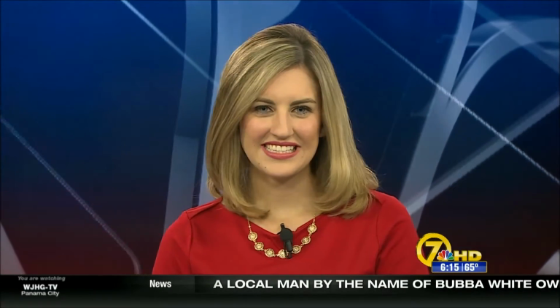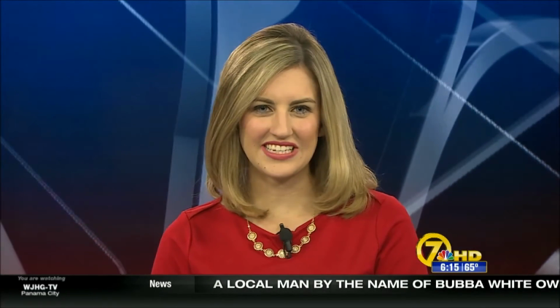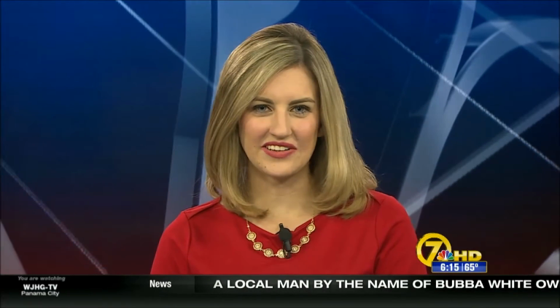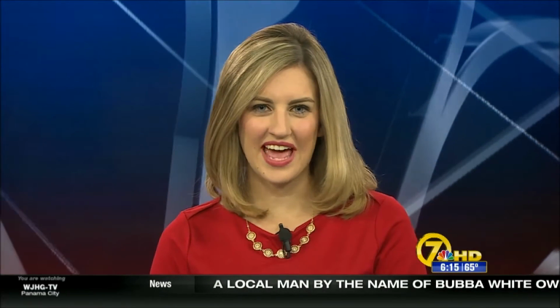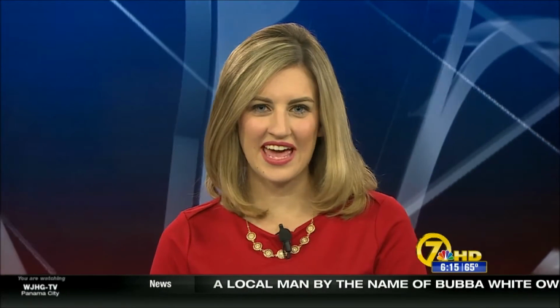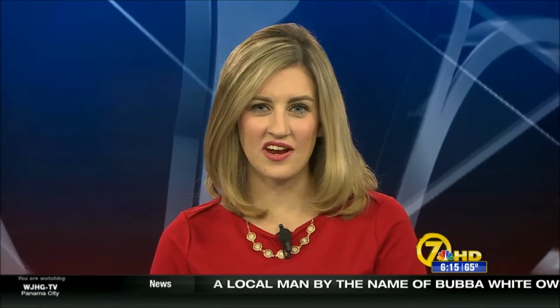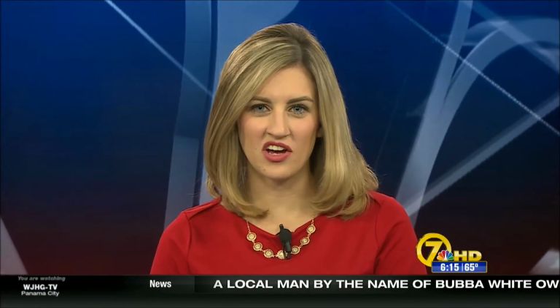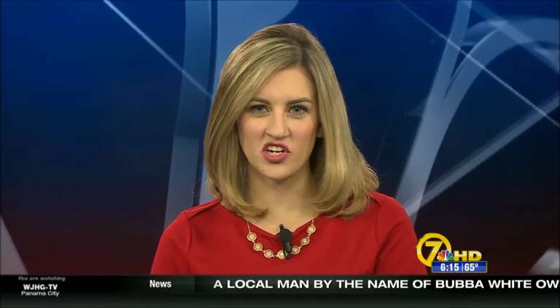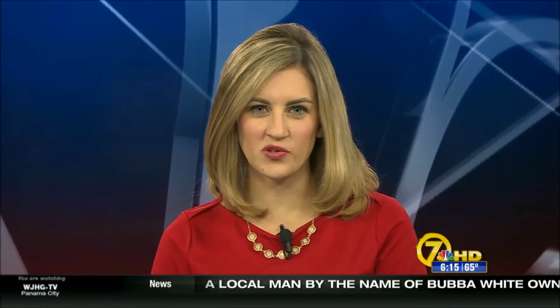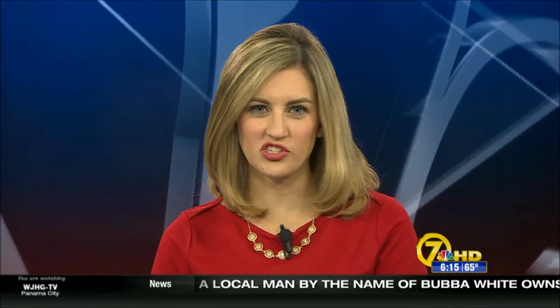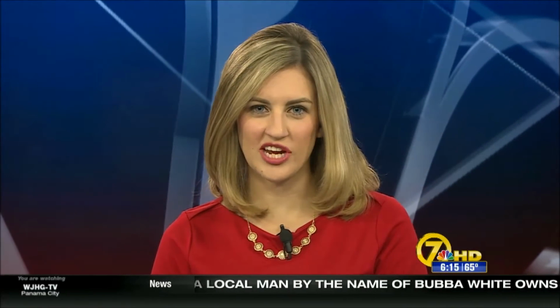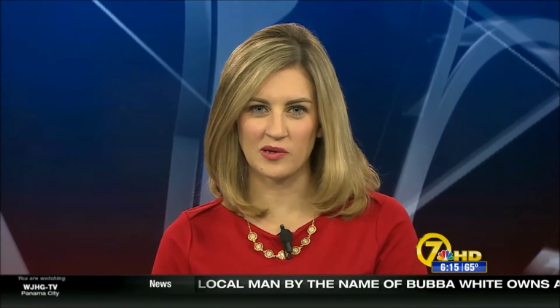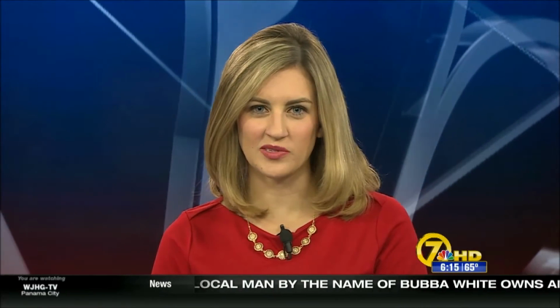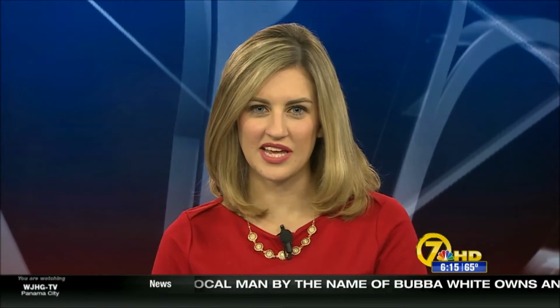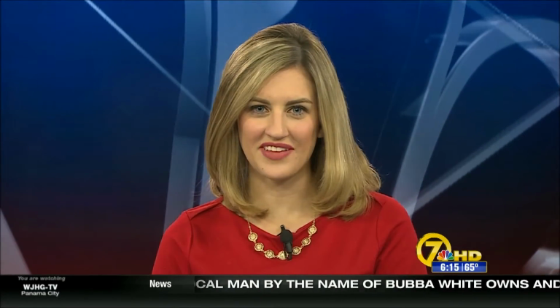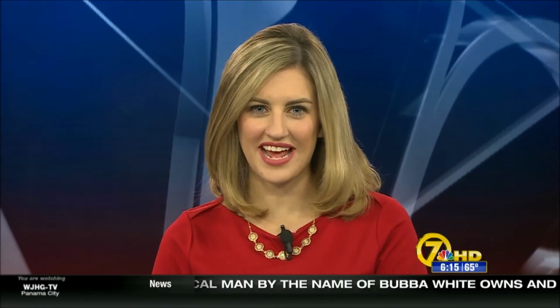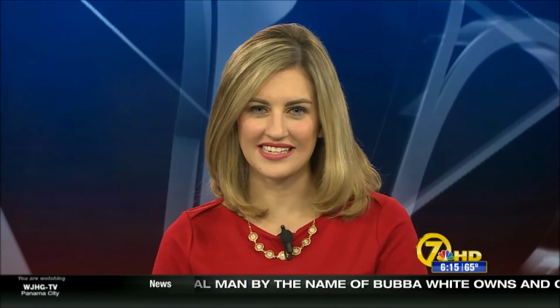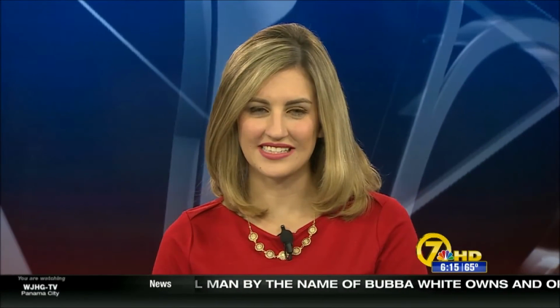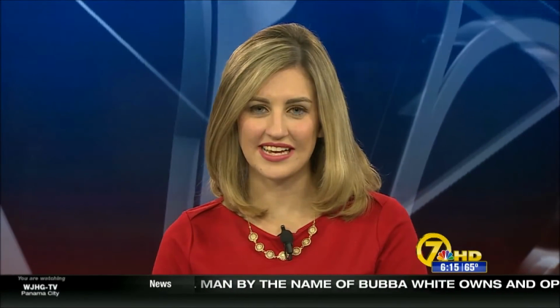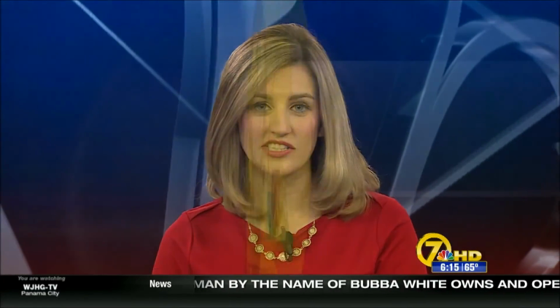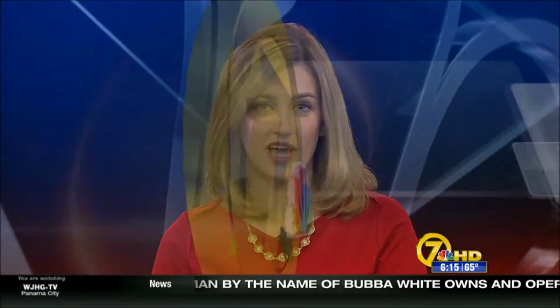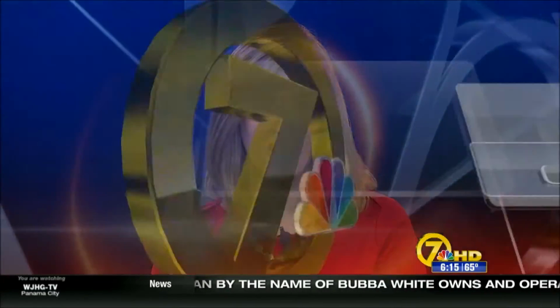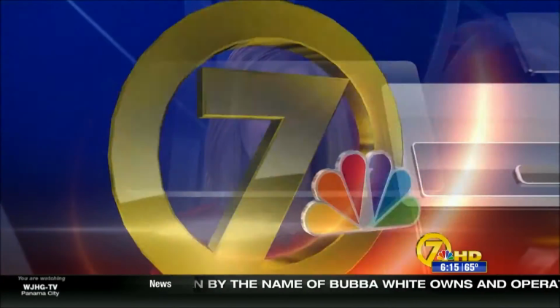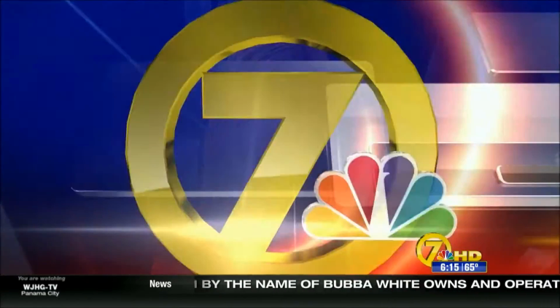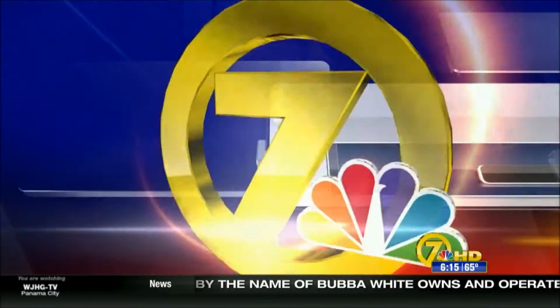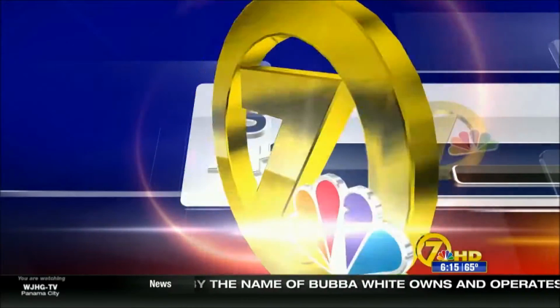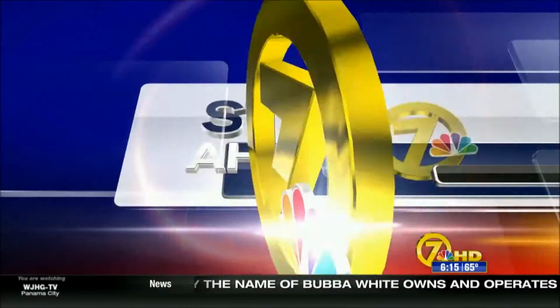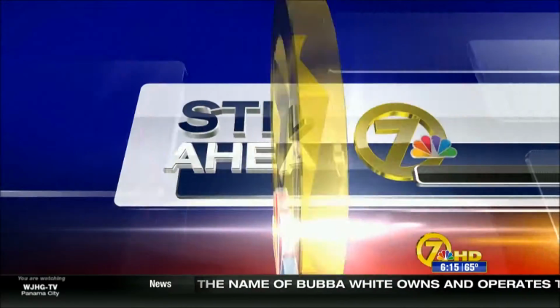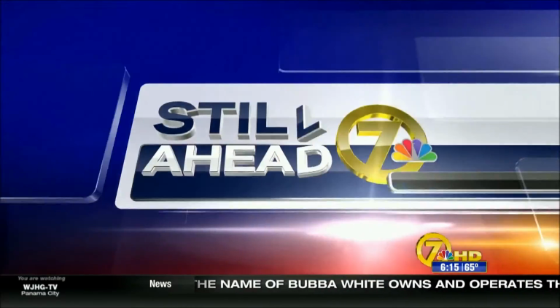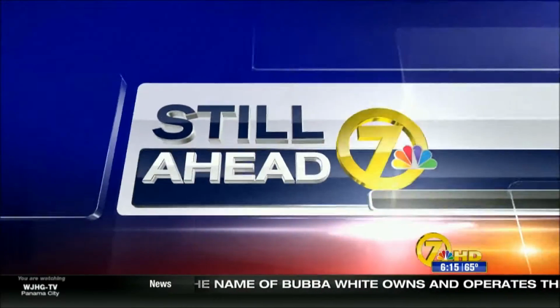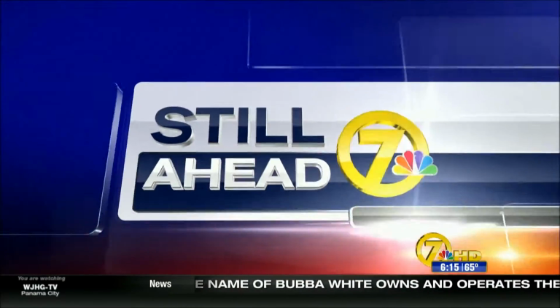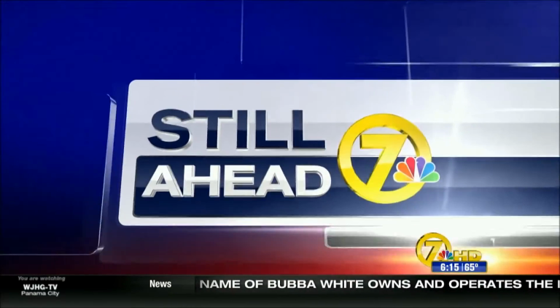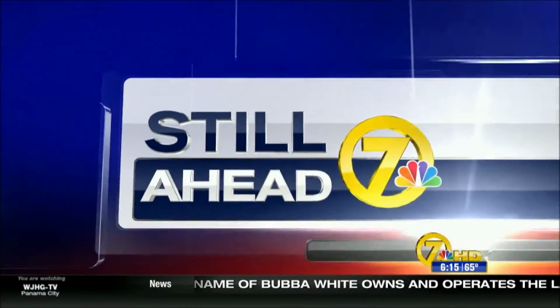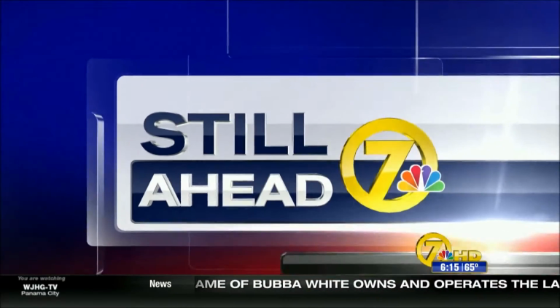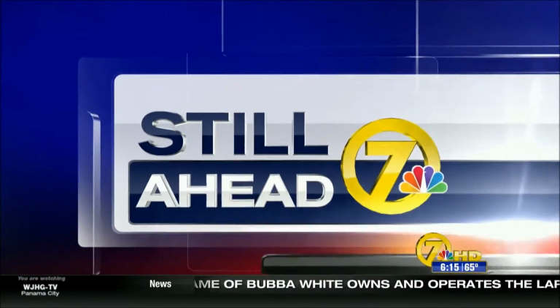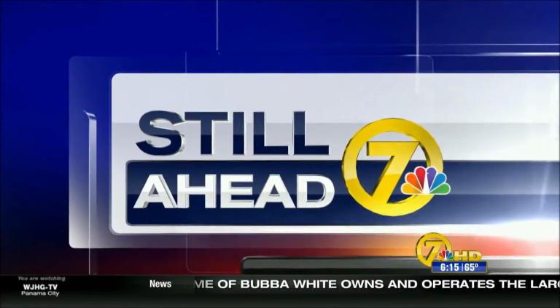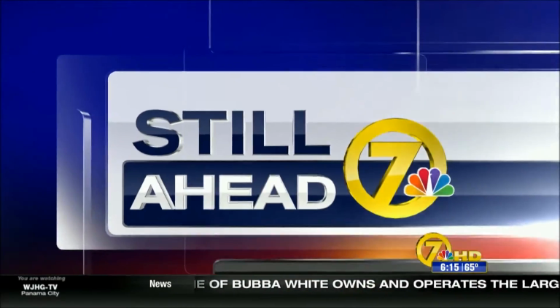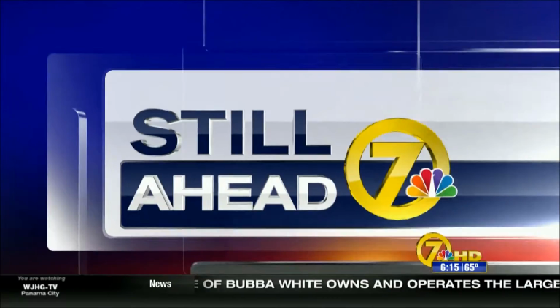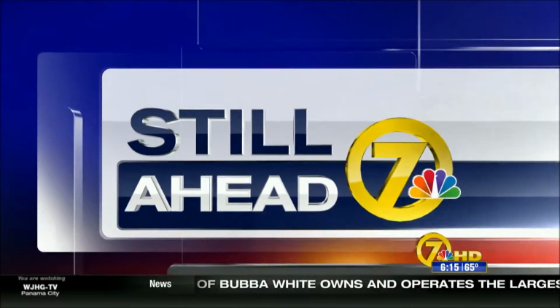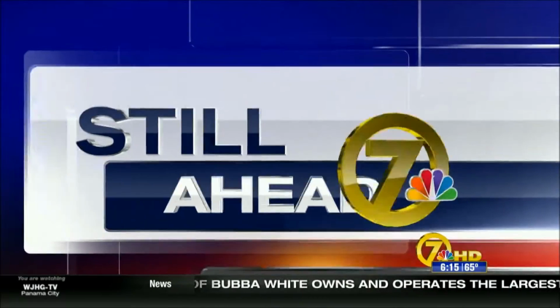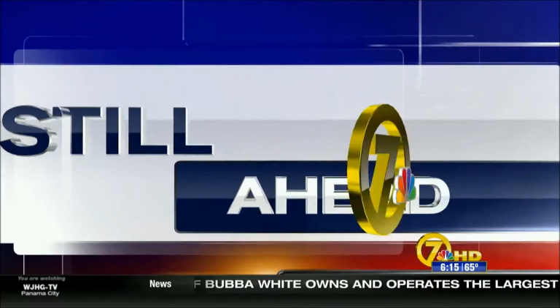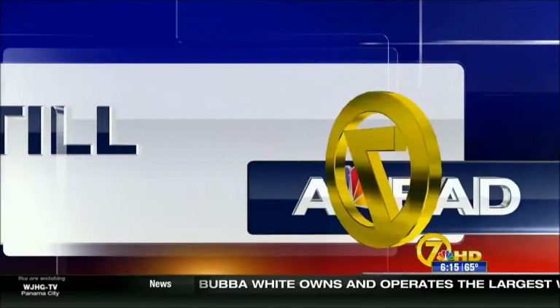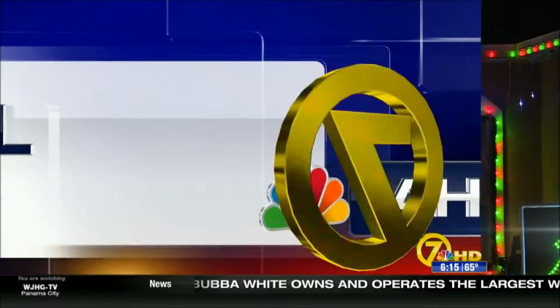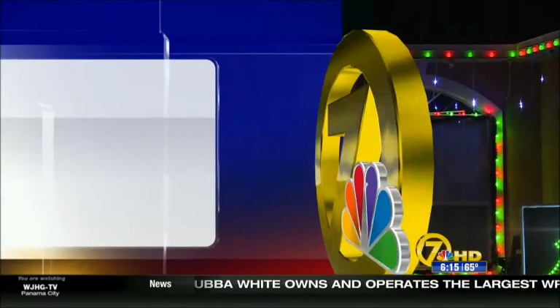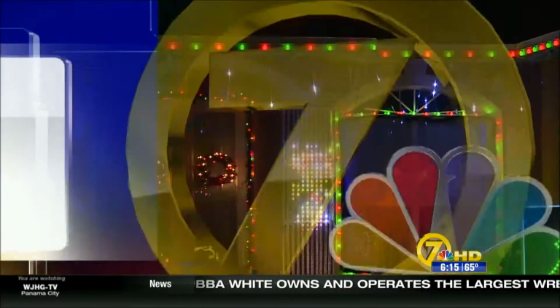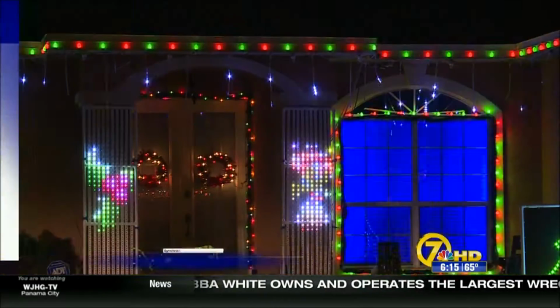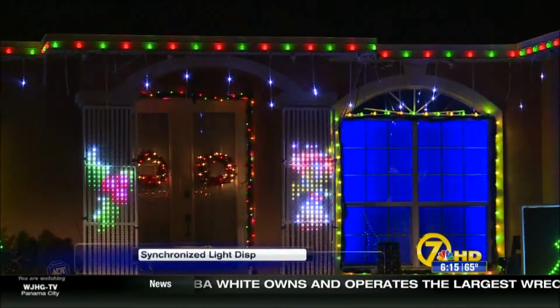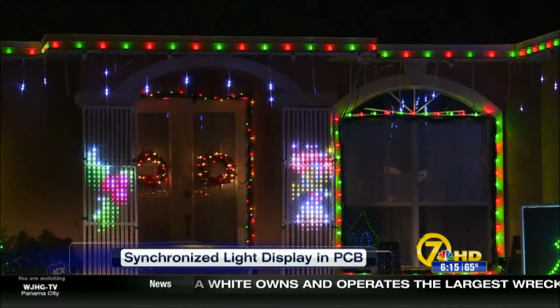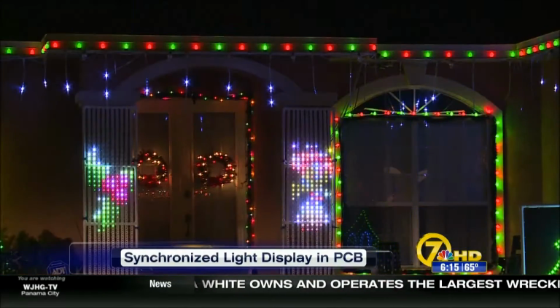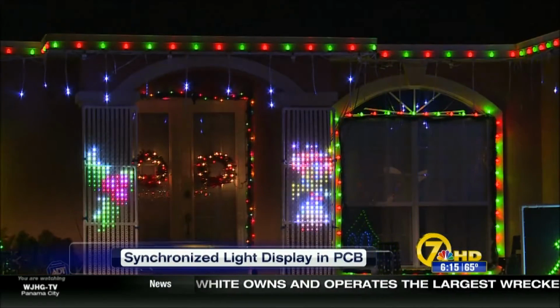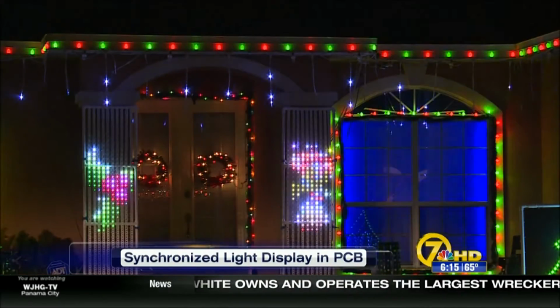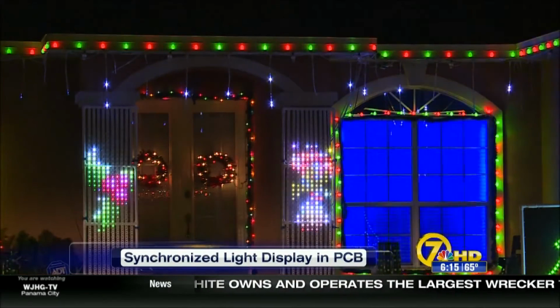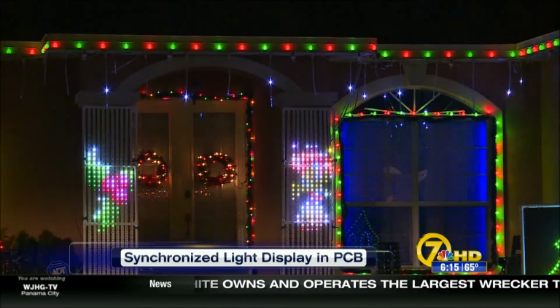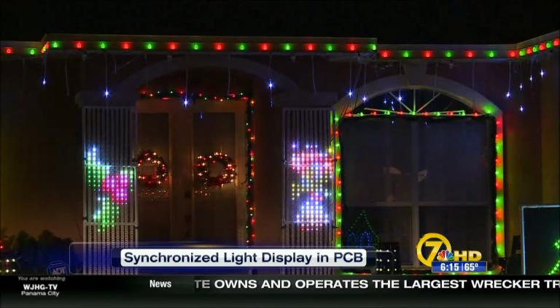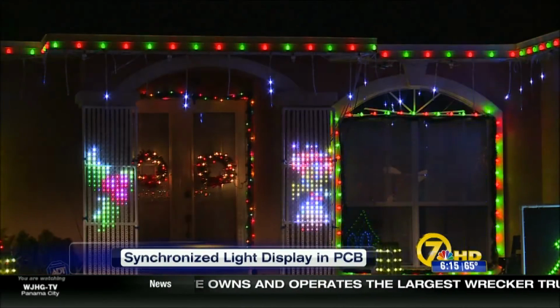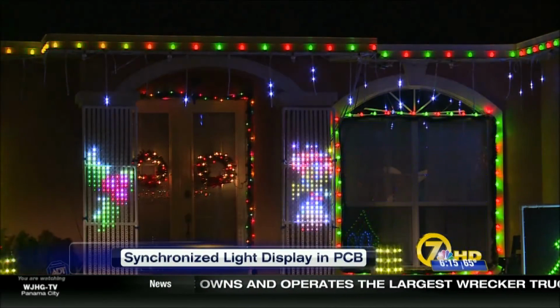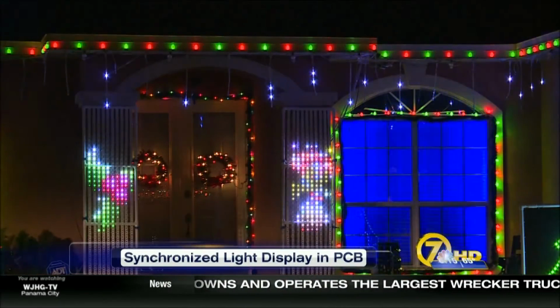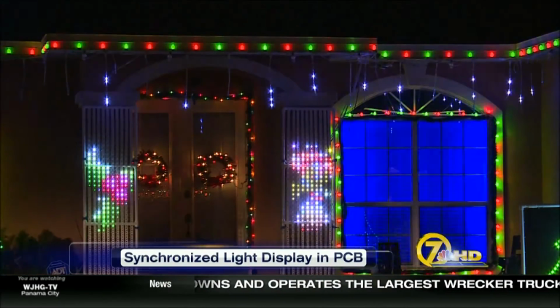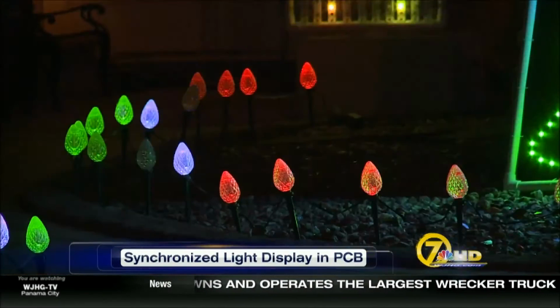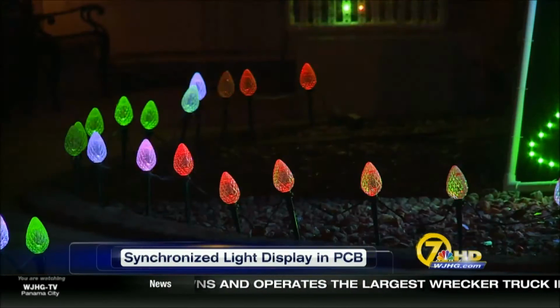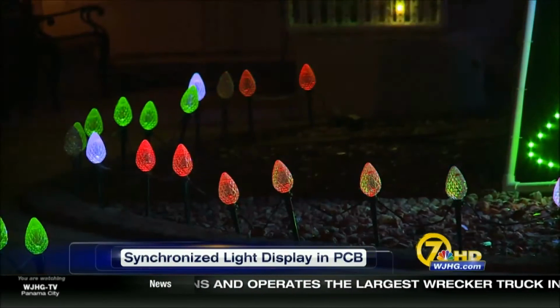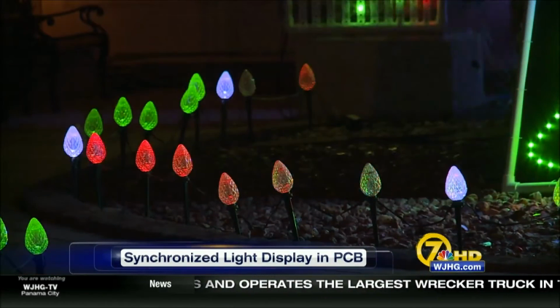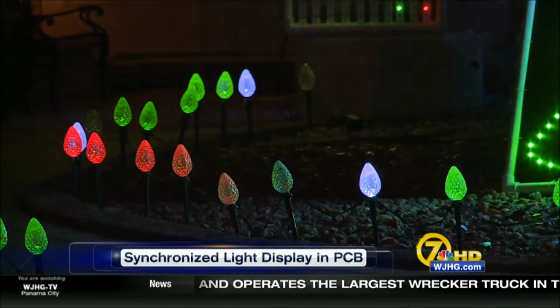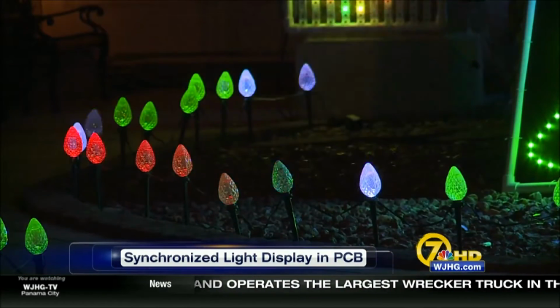Still ahead on News Channel 7 at 6, a home in Panama City Beach is taking Christmas lights to a whole new level.